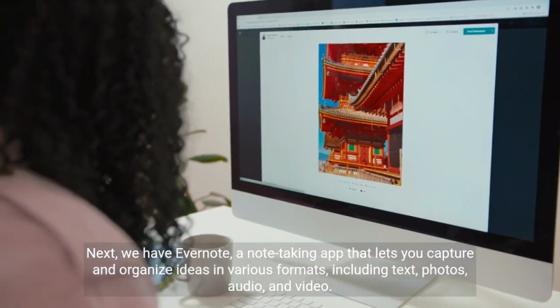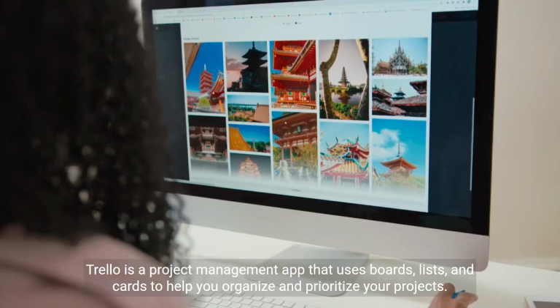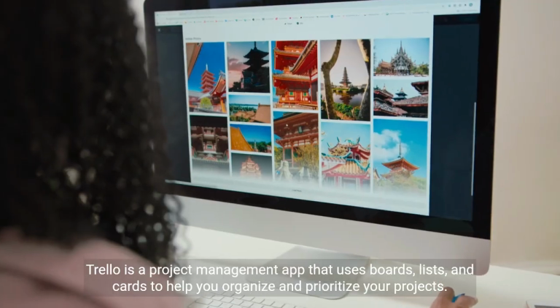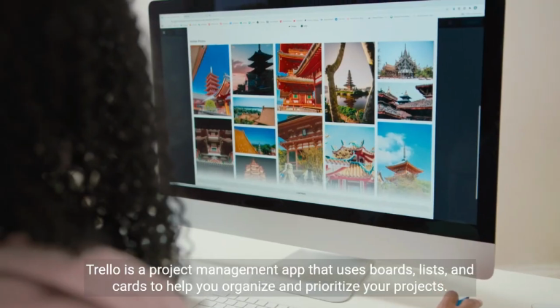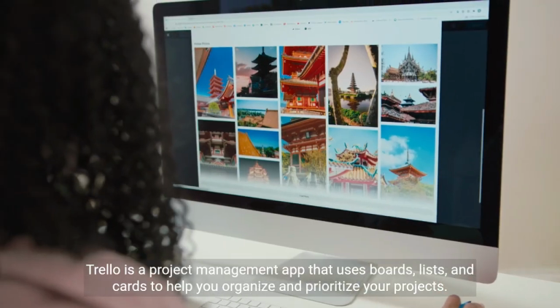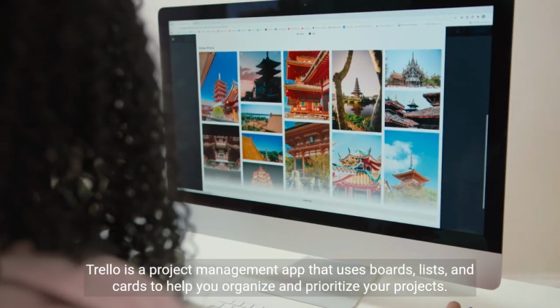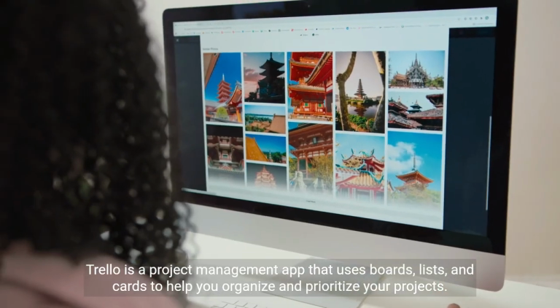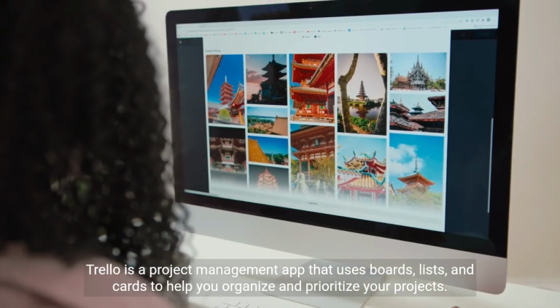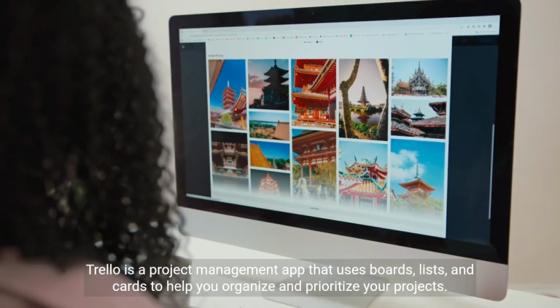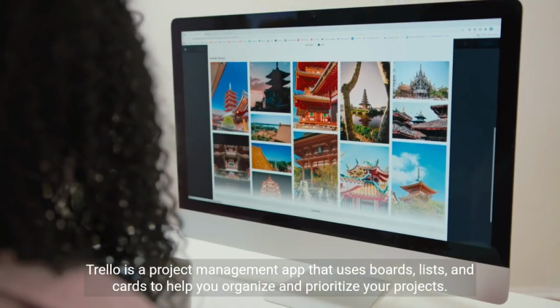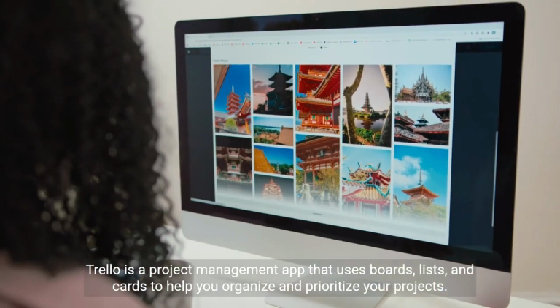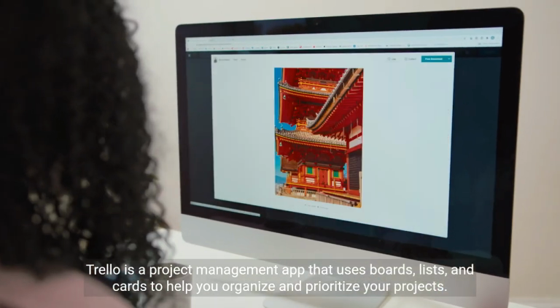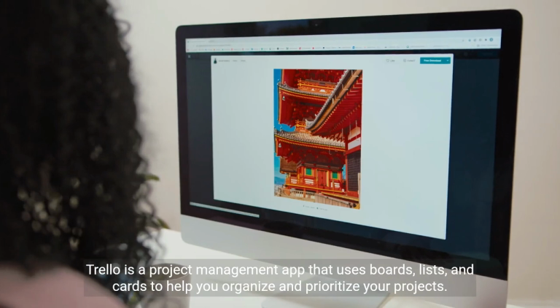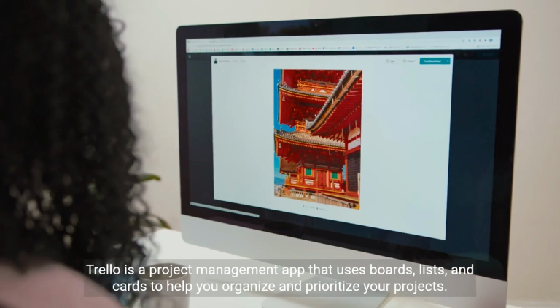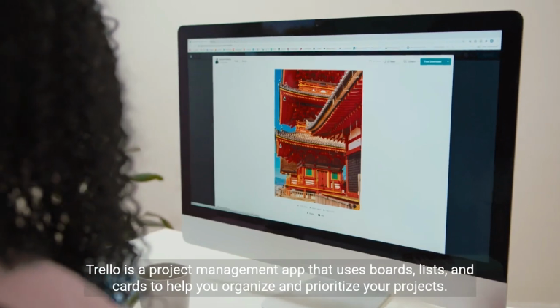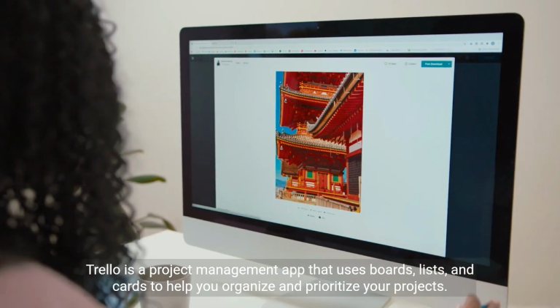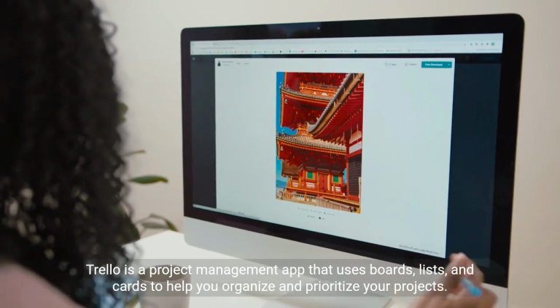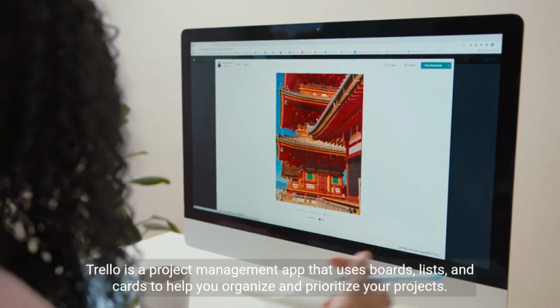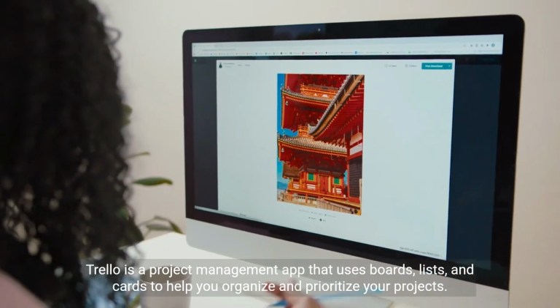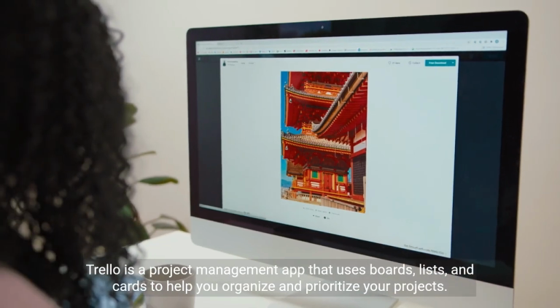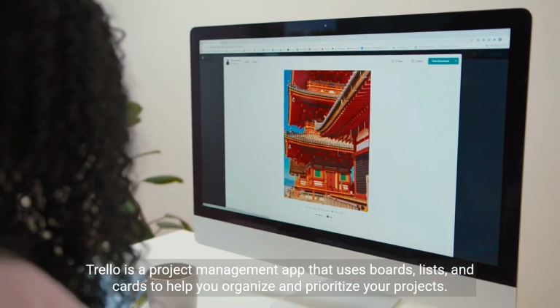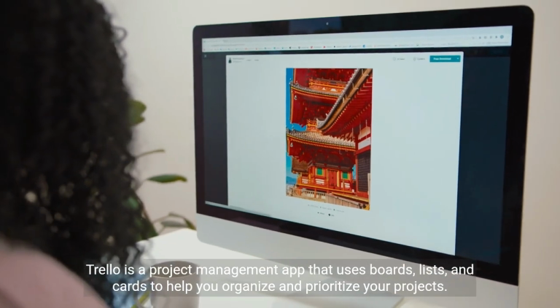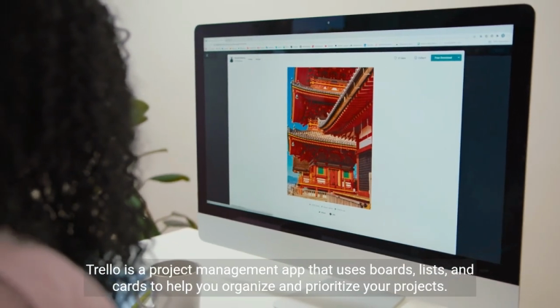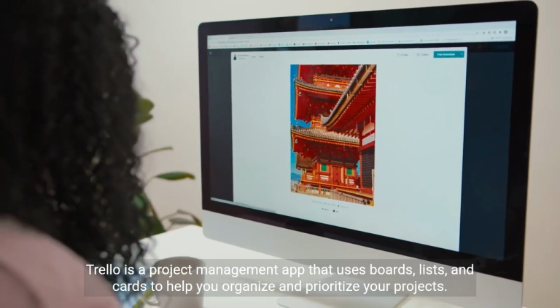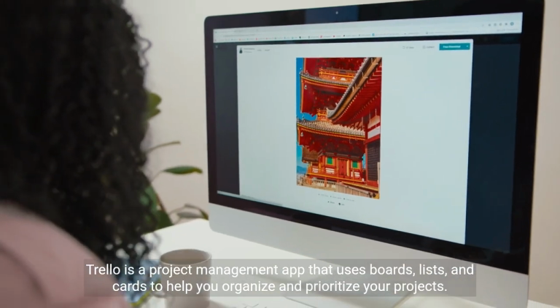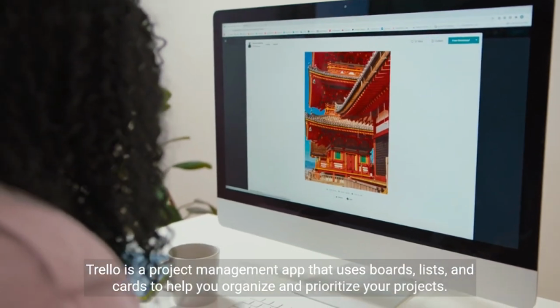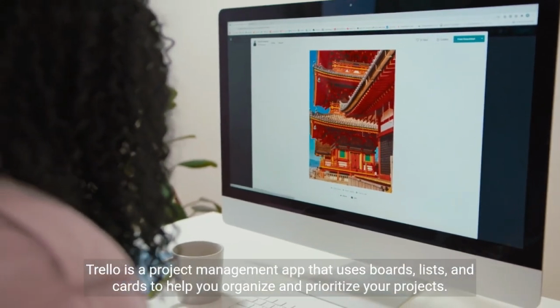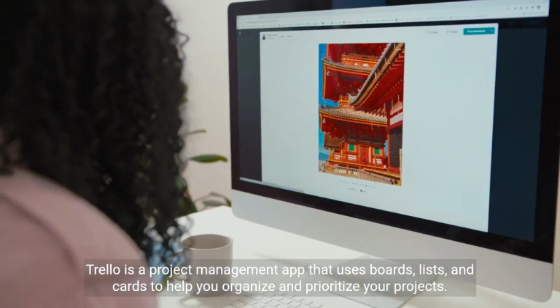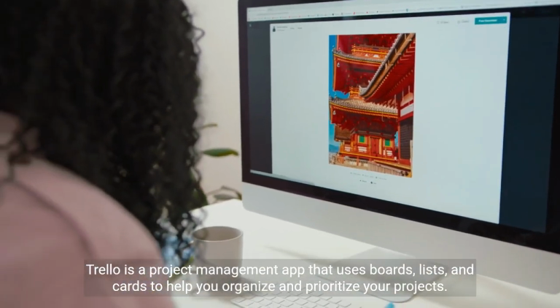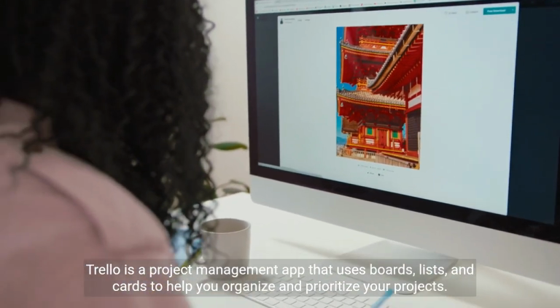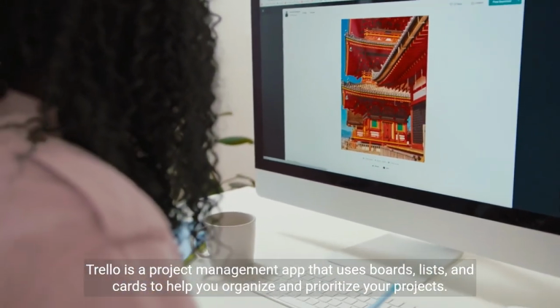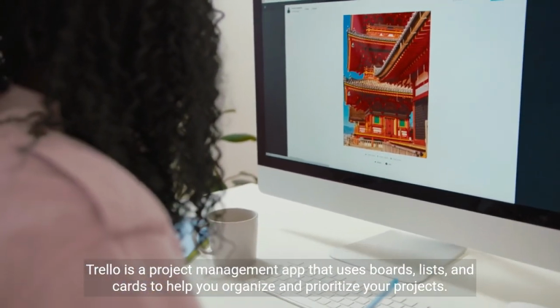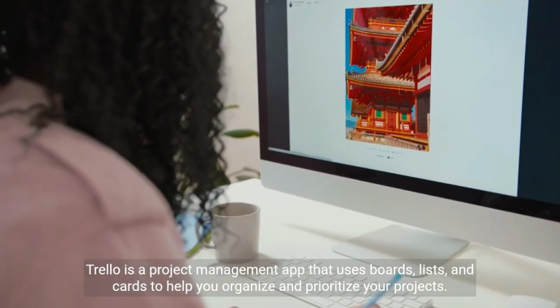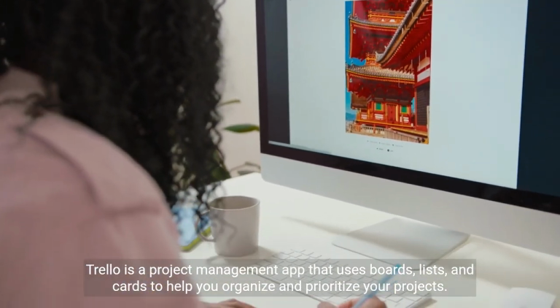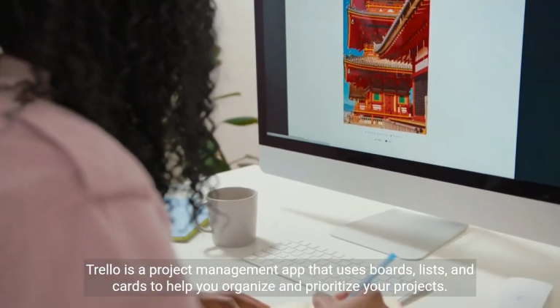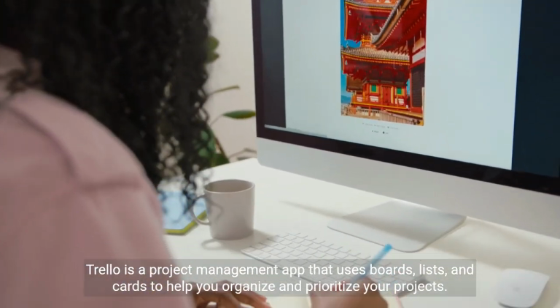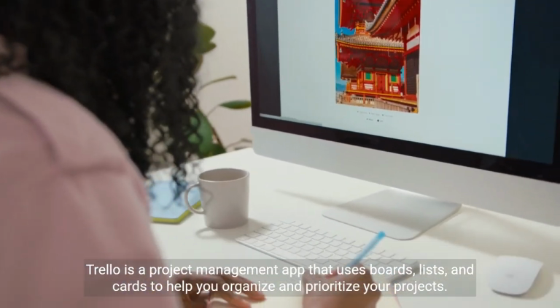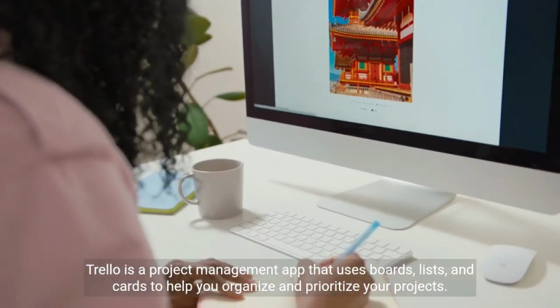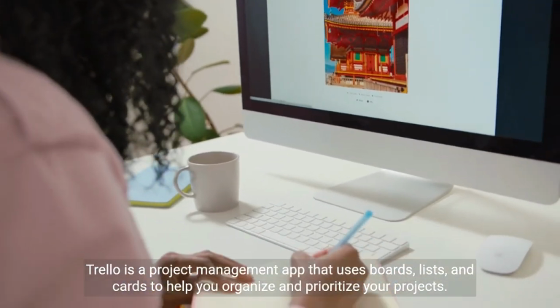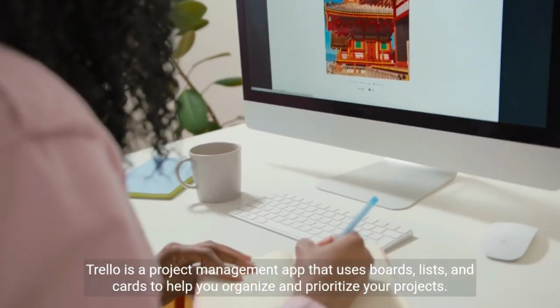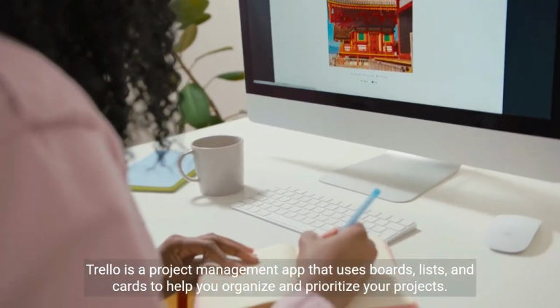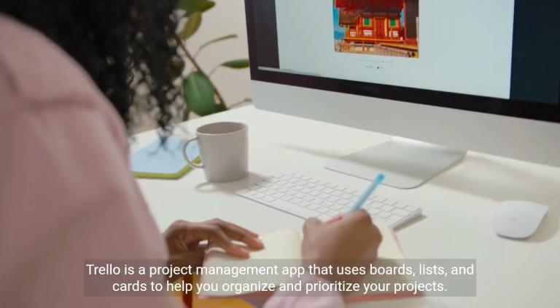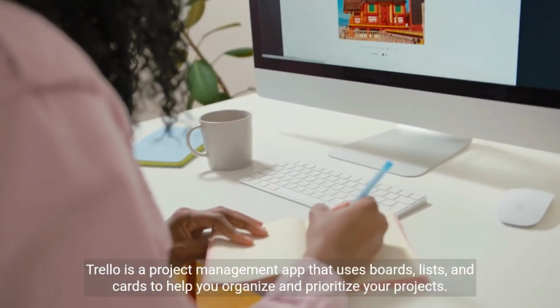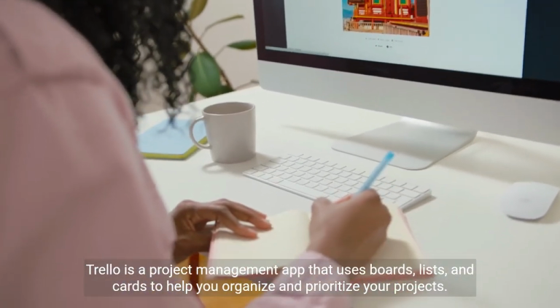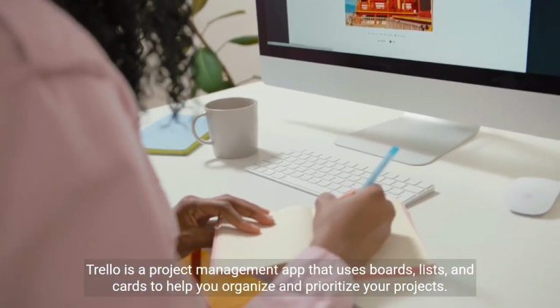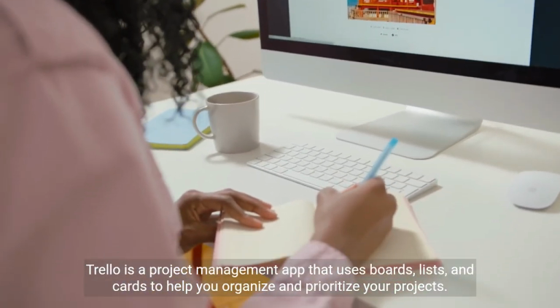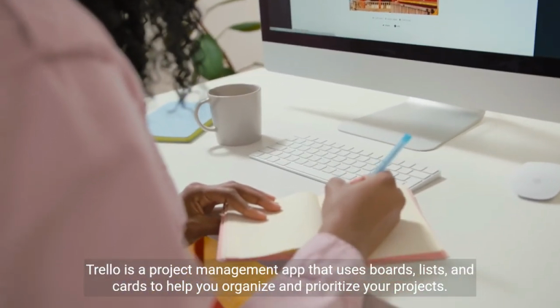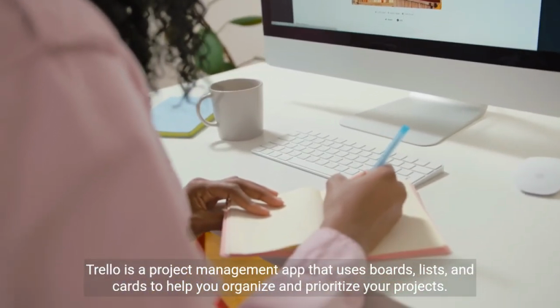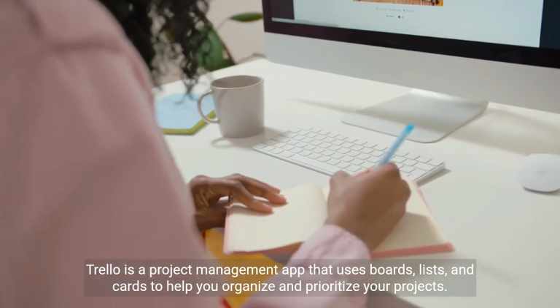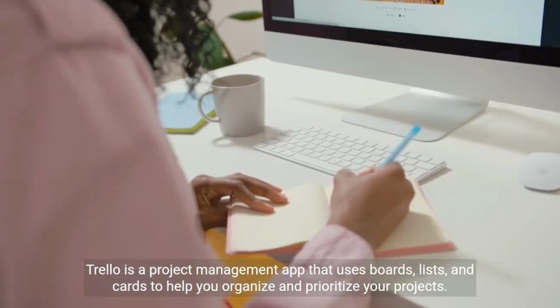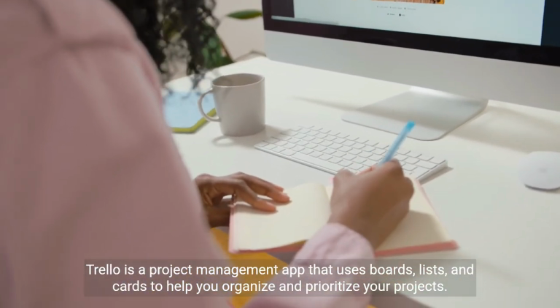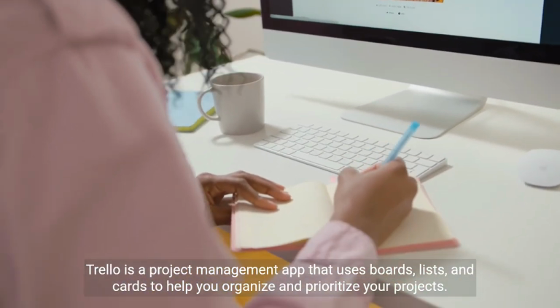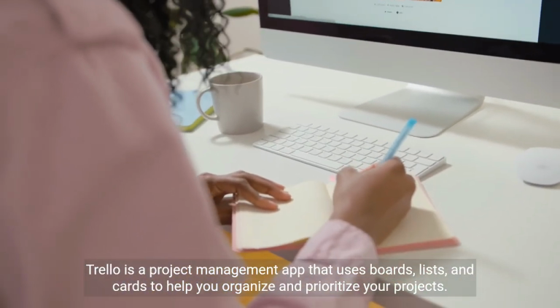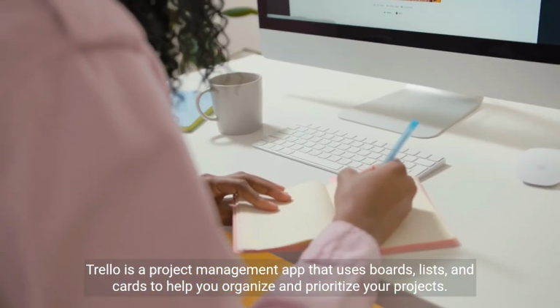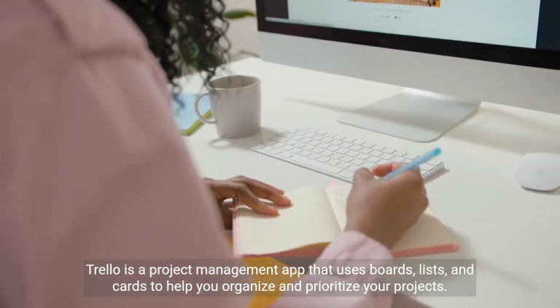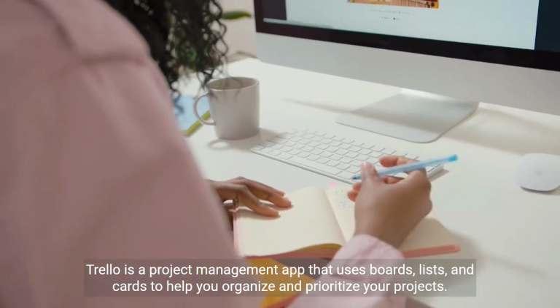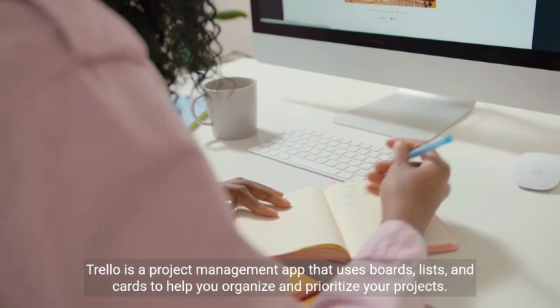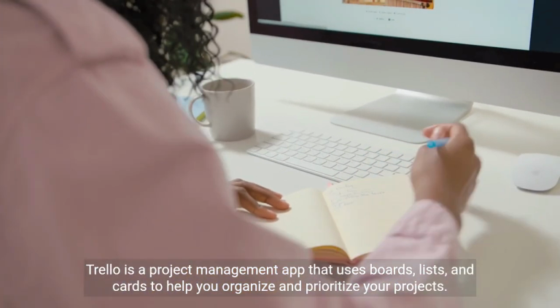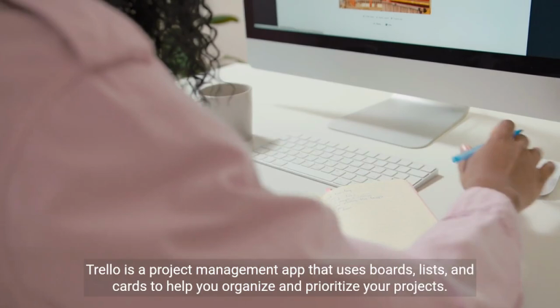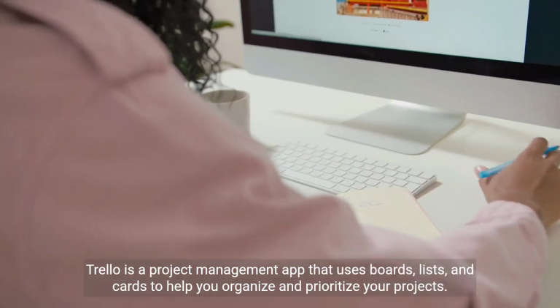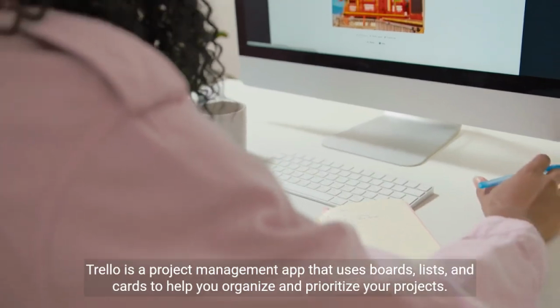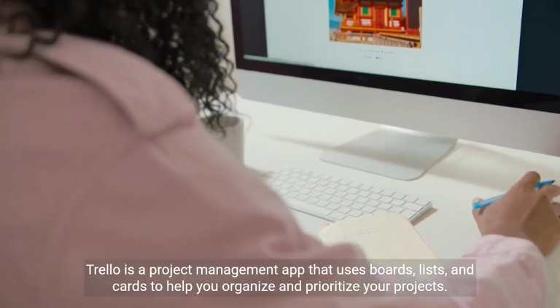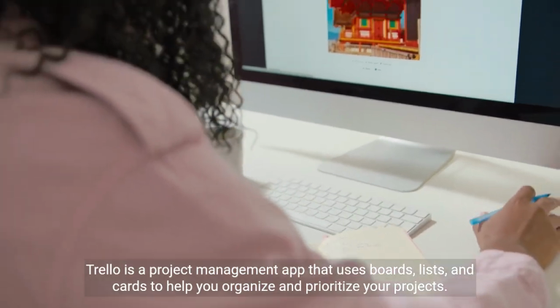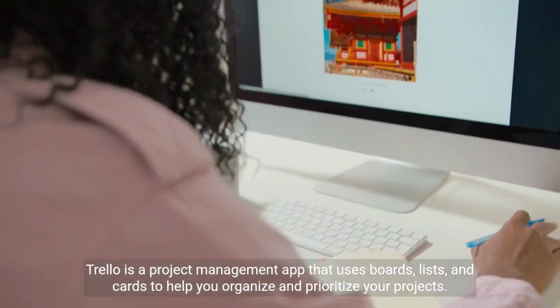Trello is a project management app that uses boards, lists, and cards to help you organize and prioritize your projects.